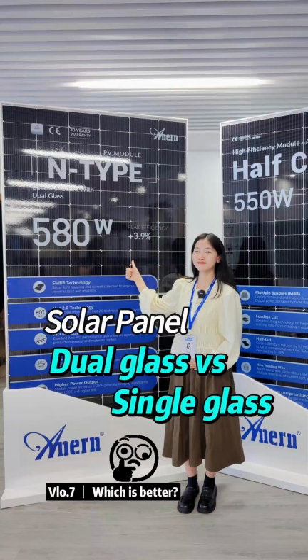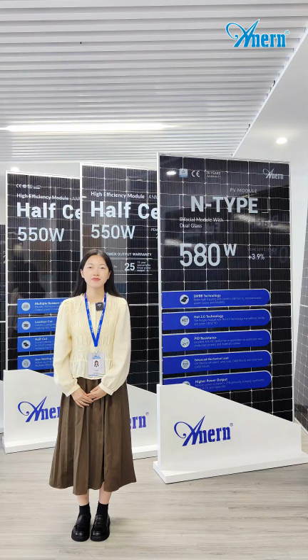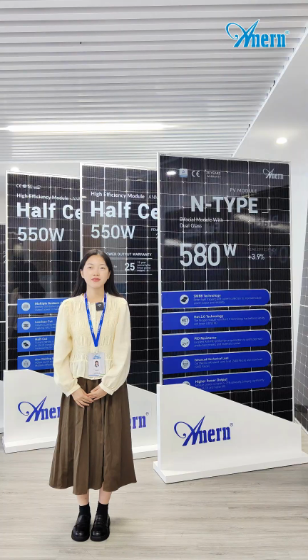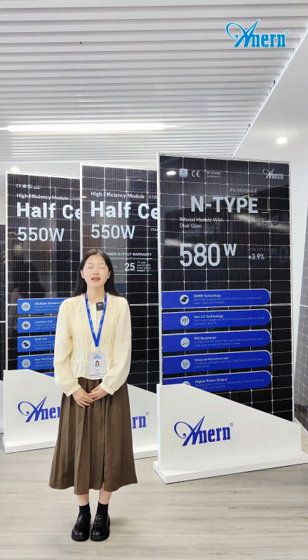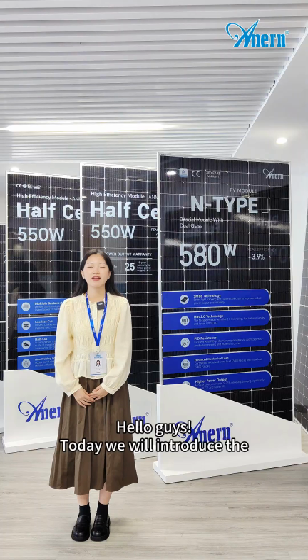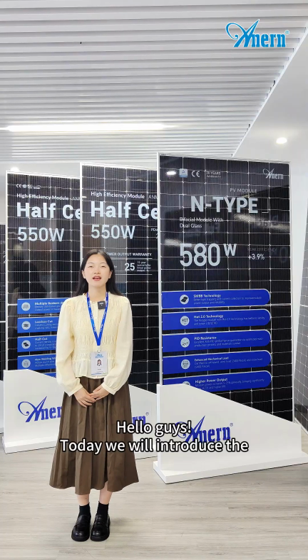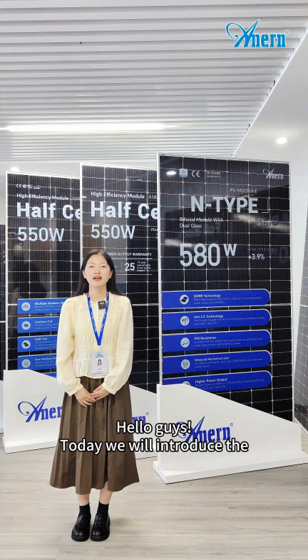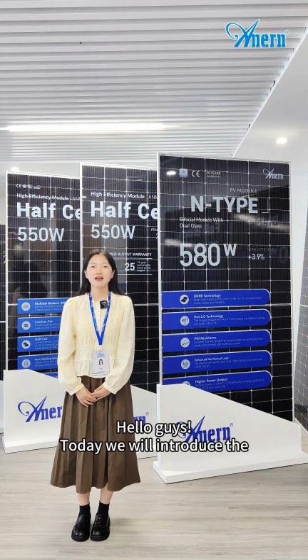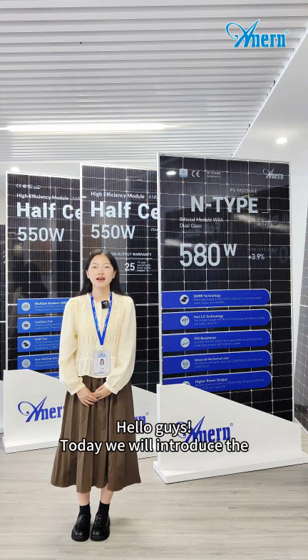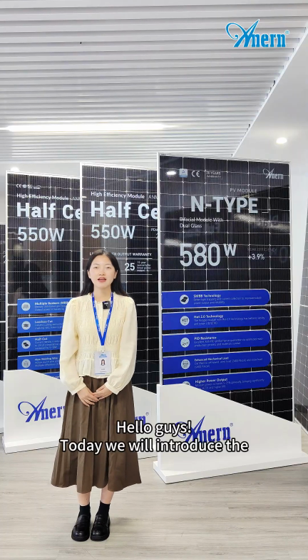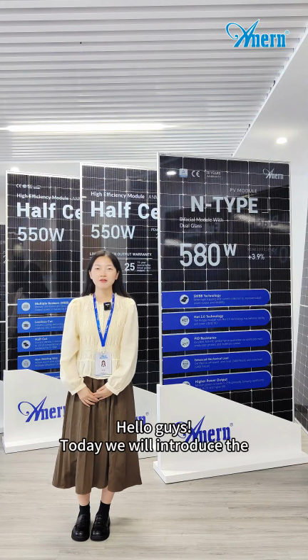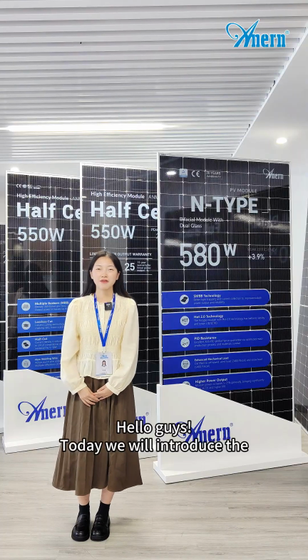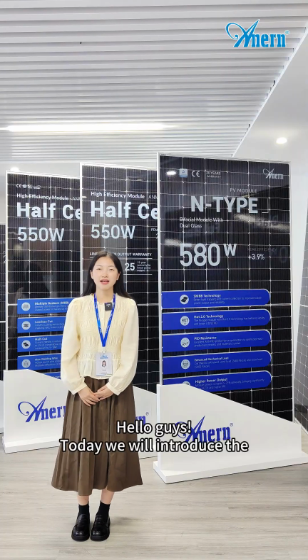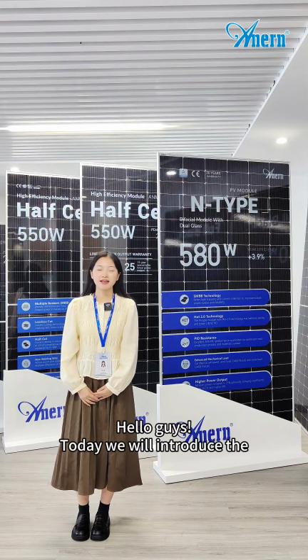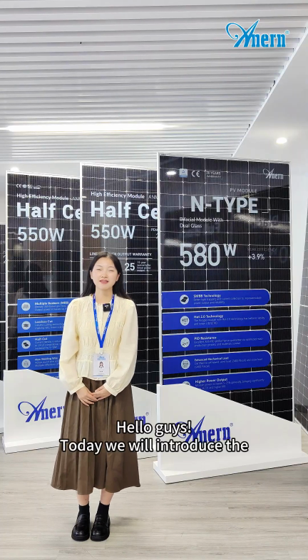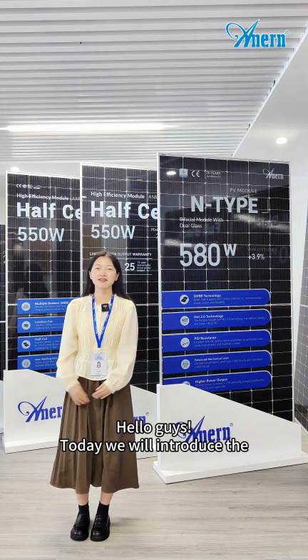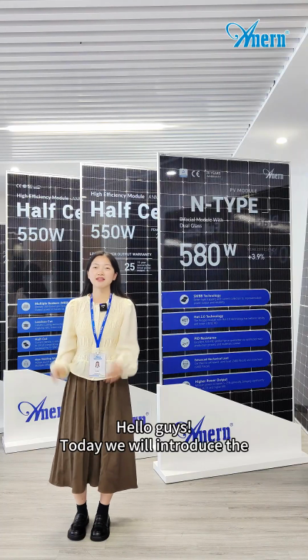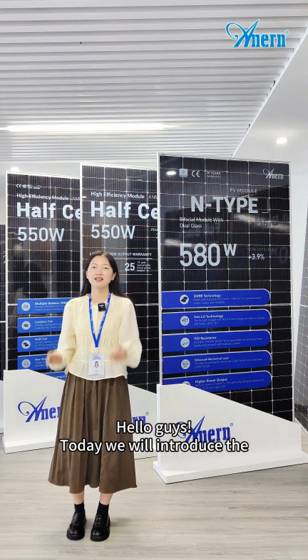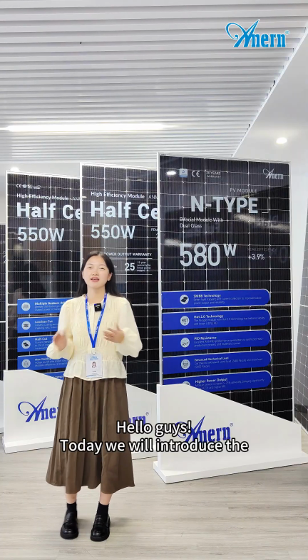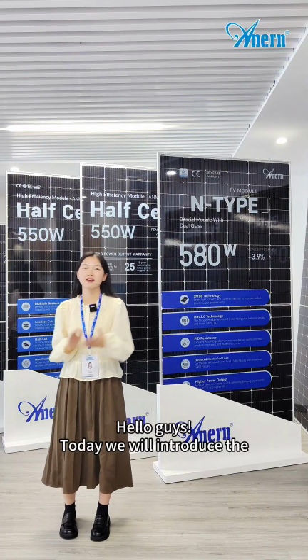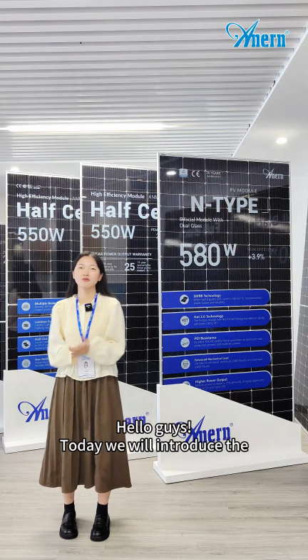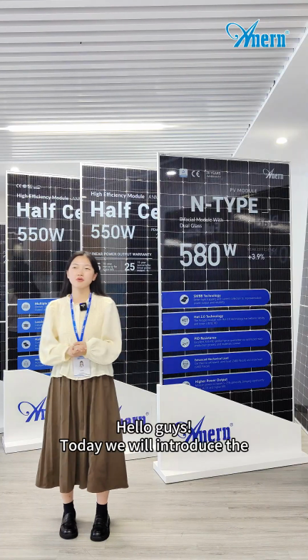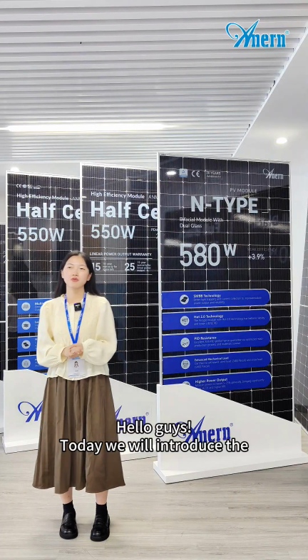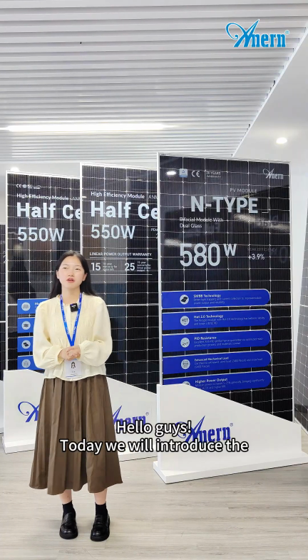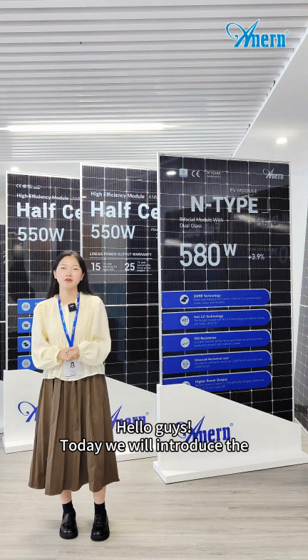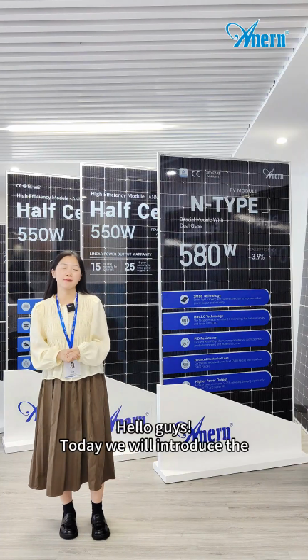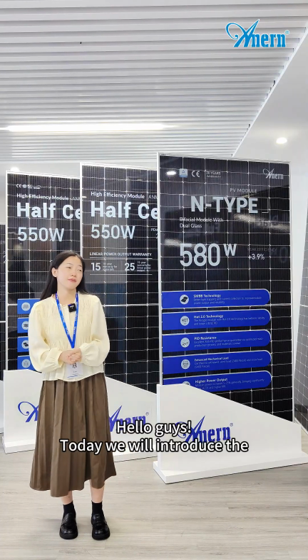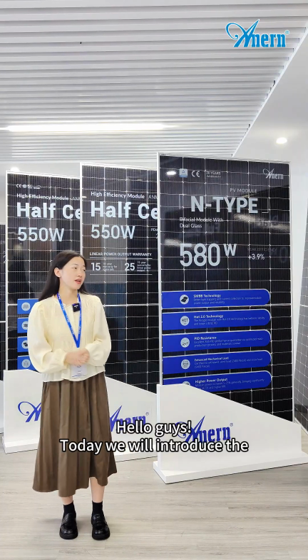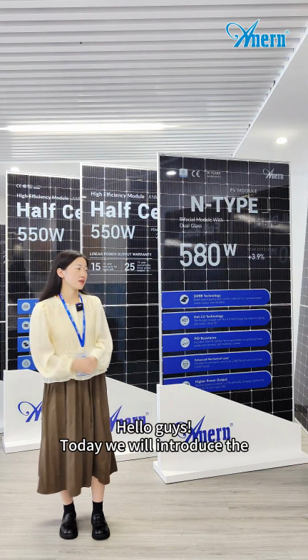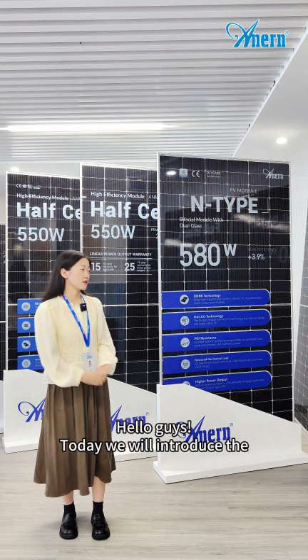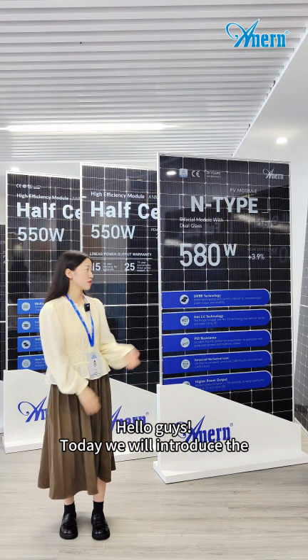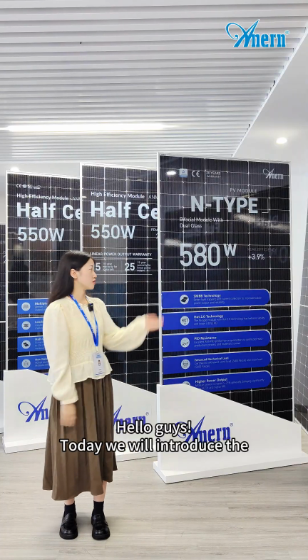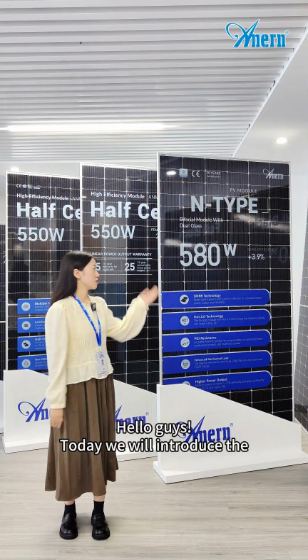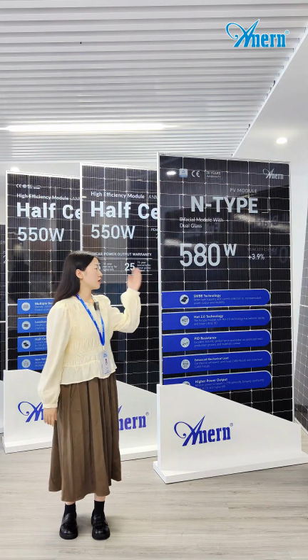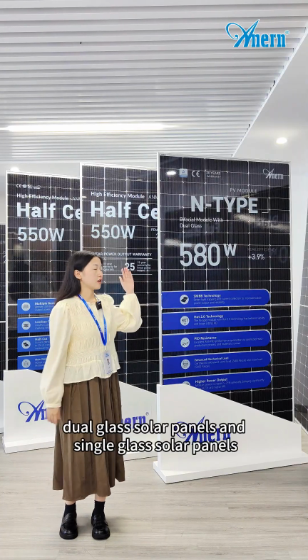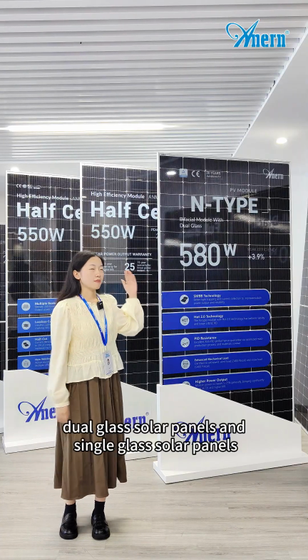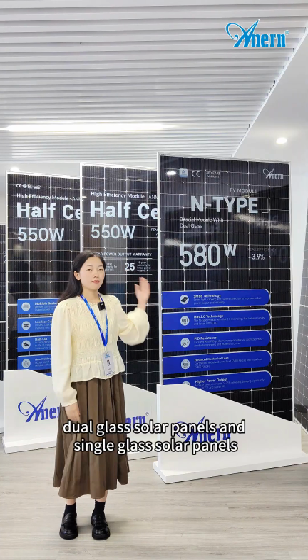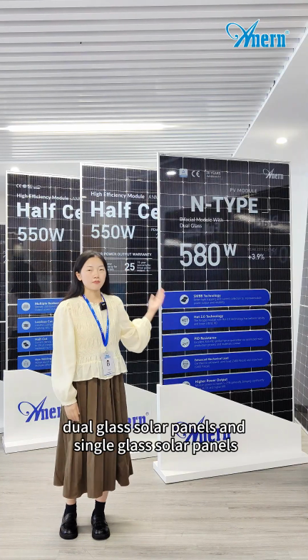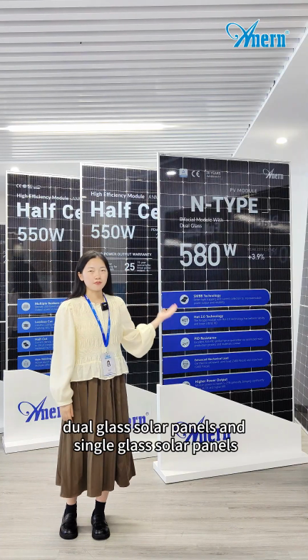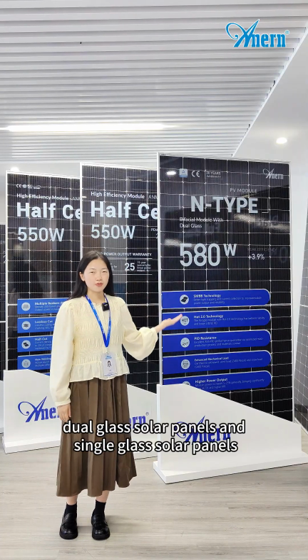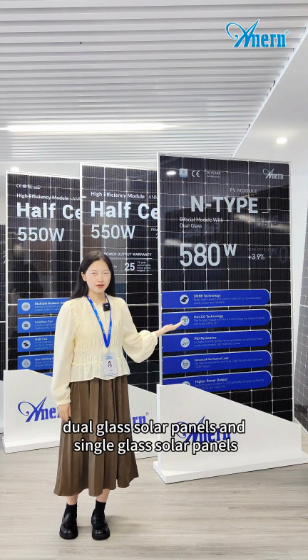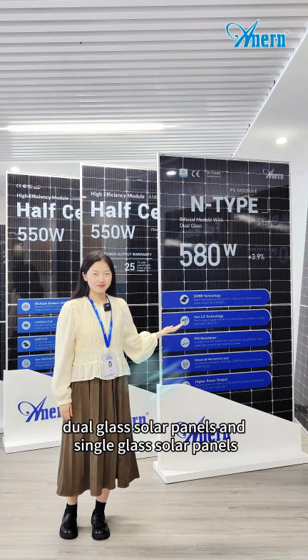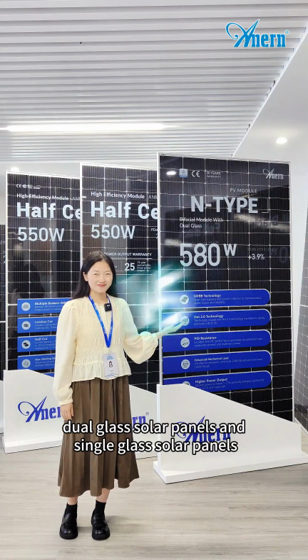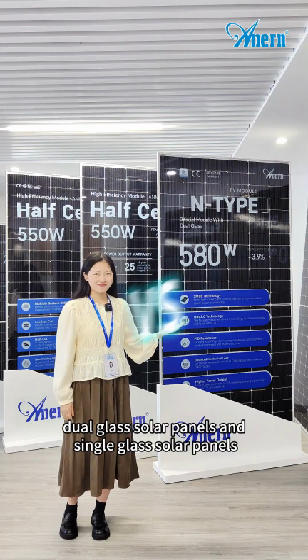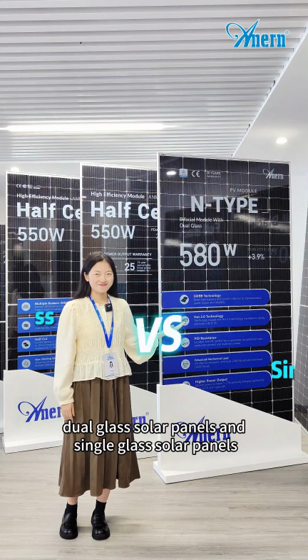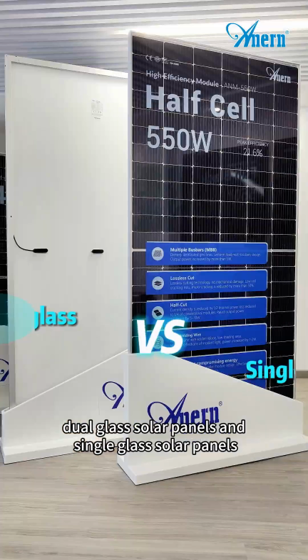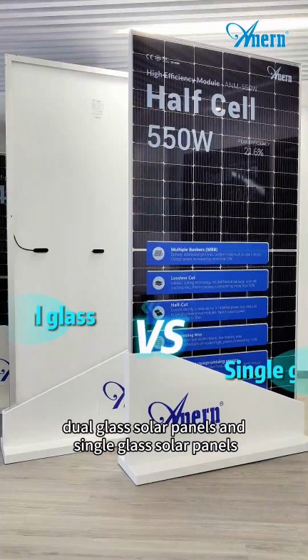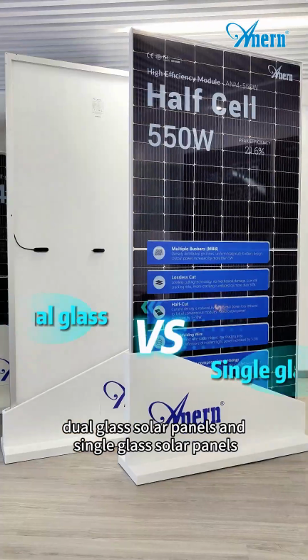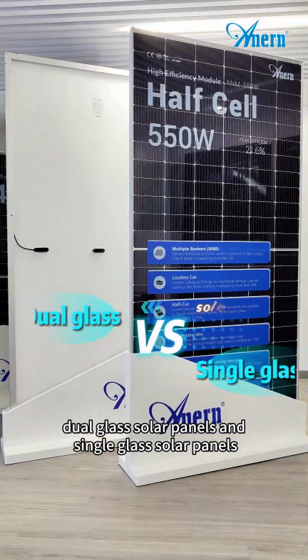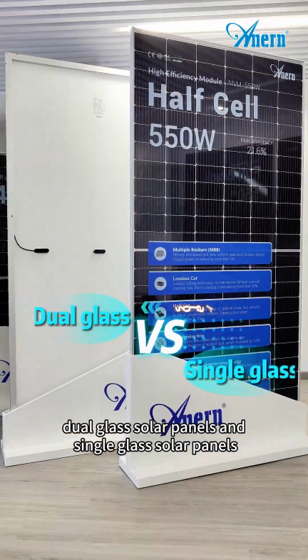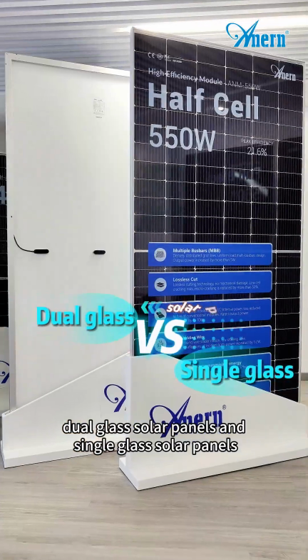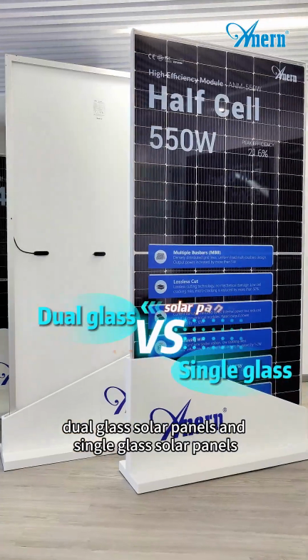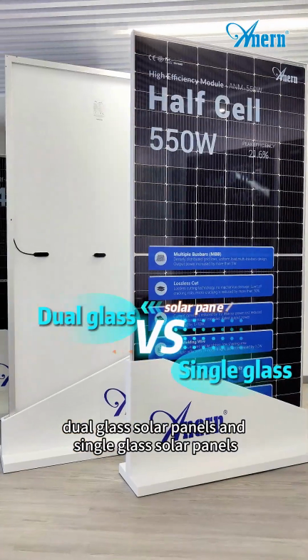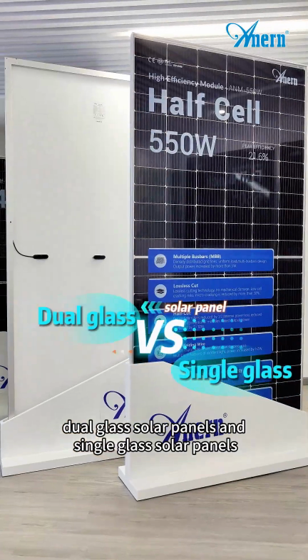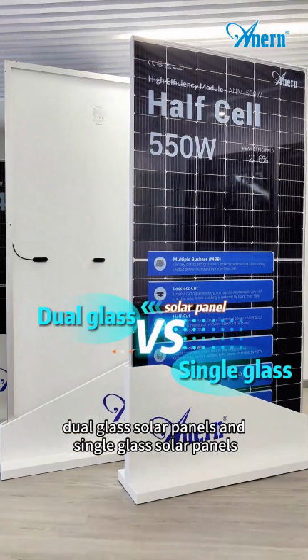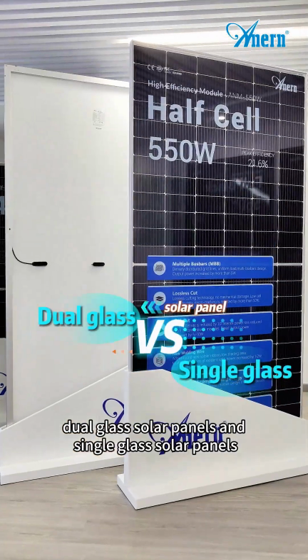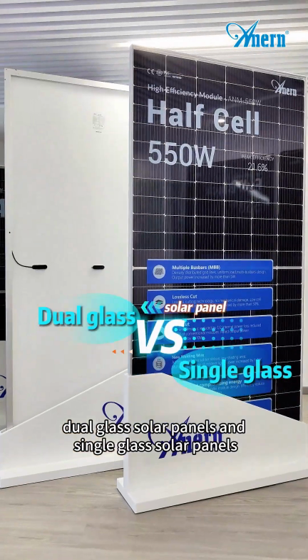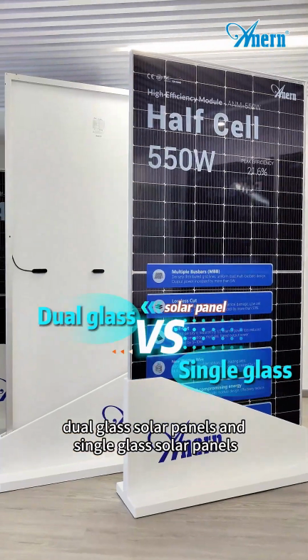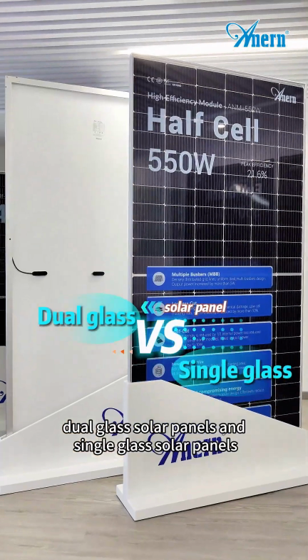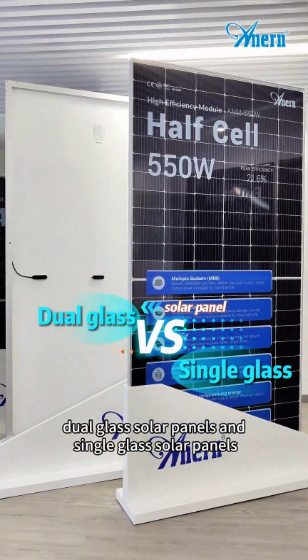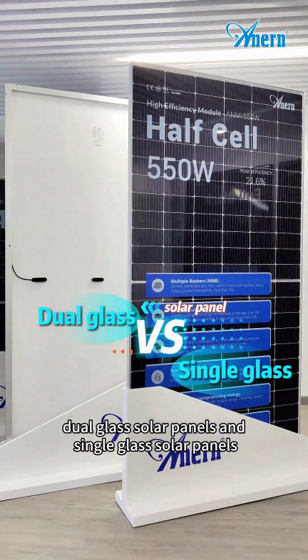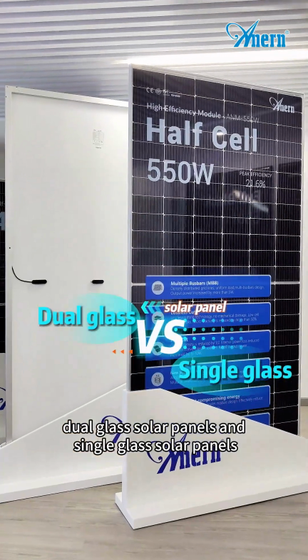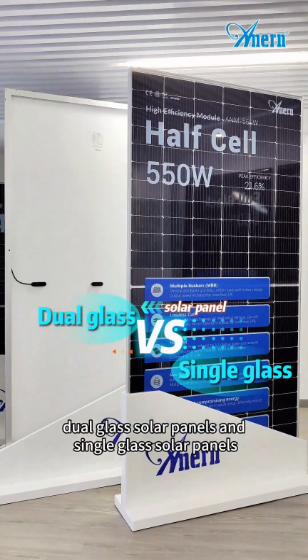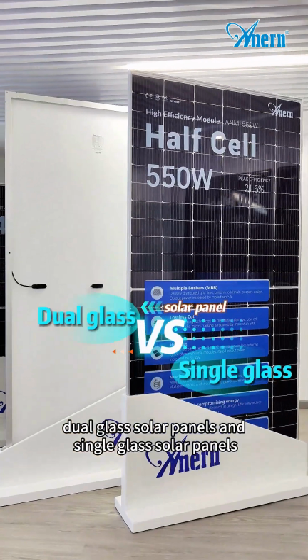Hello guys, today we will introduce the dual glass solar panels and the single glass solar panels.